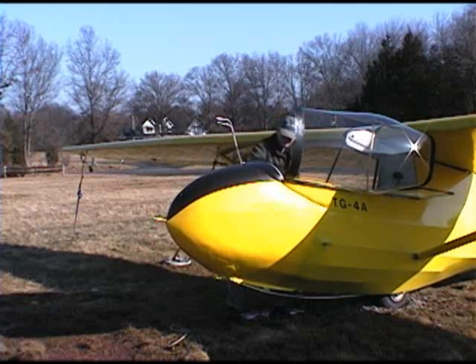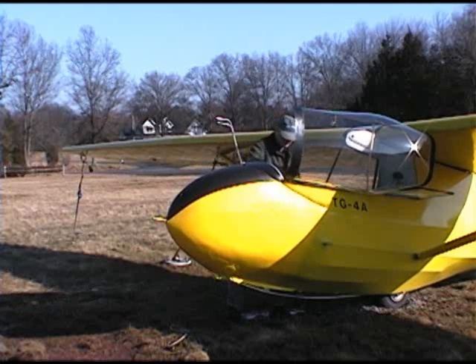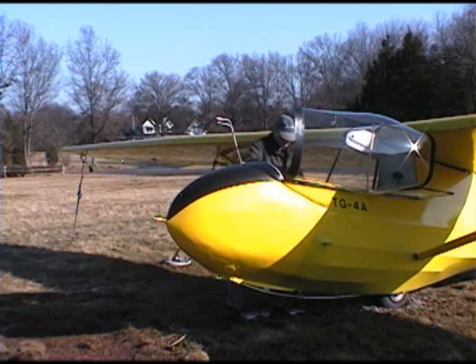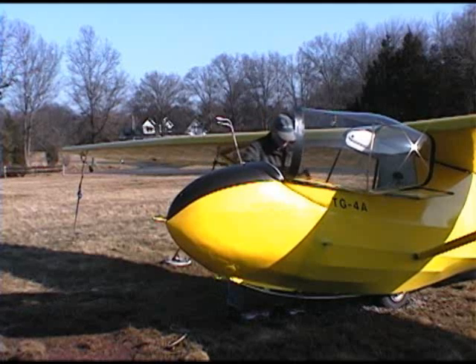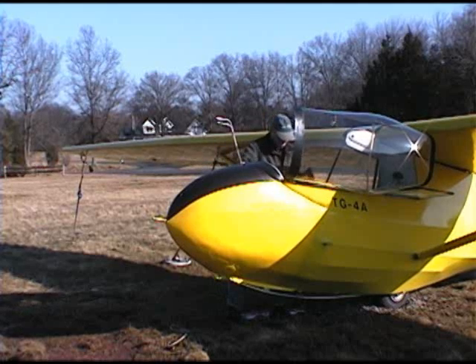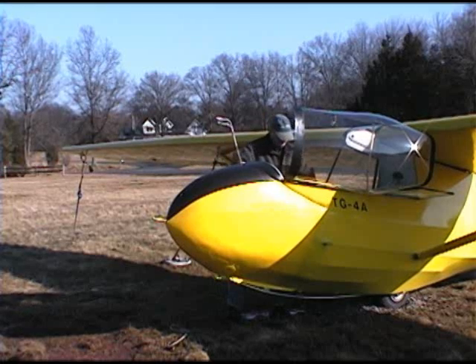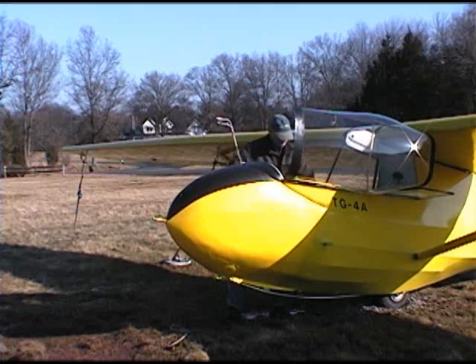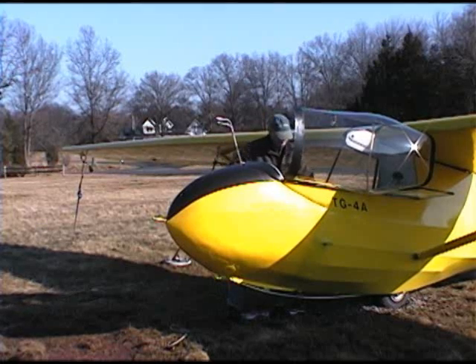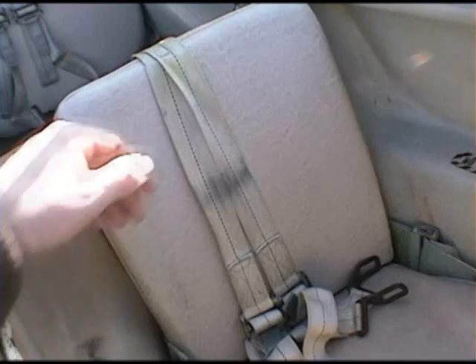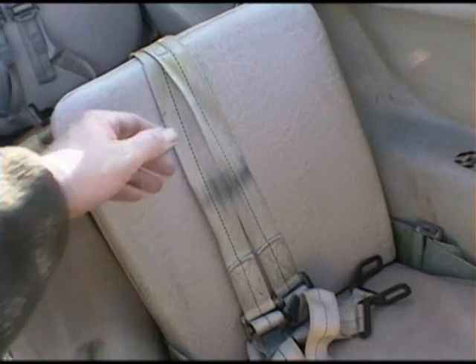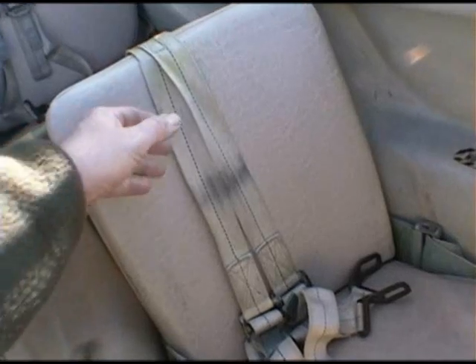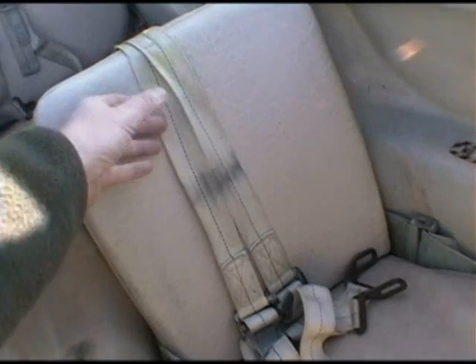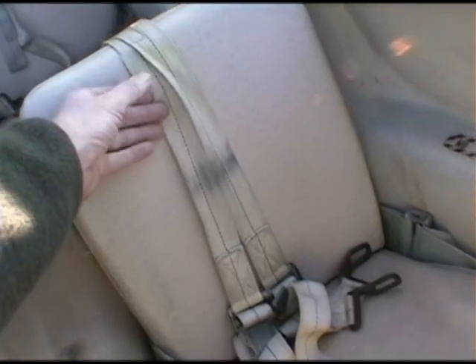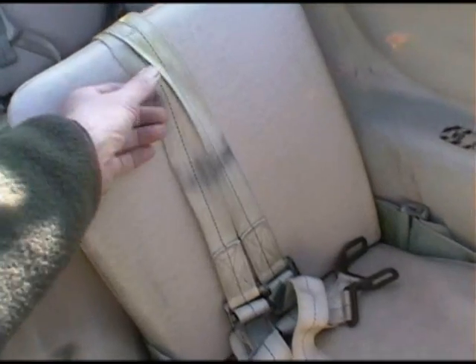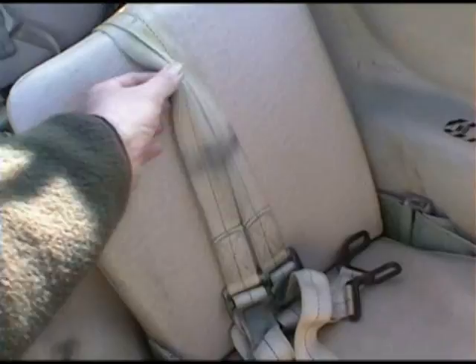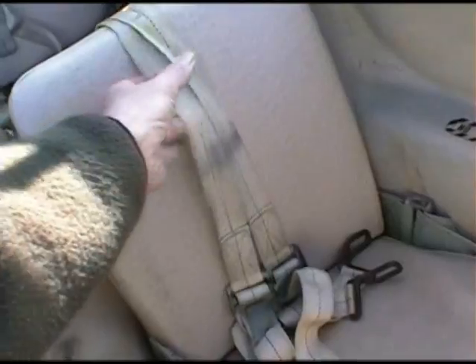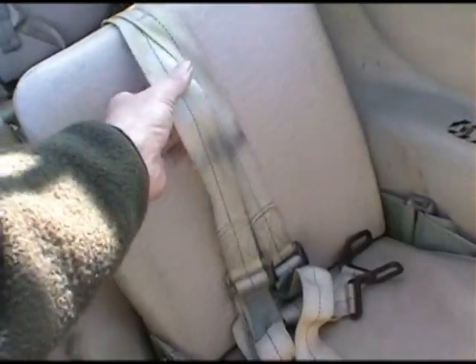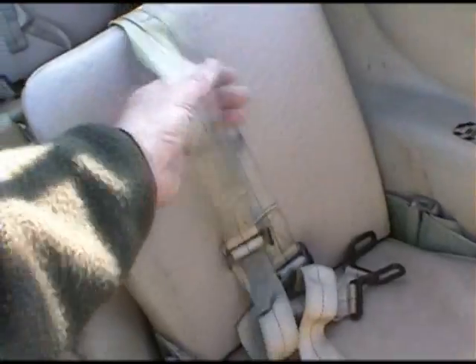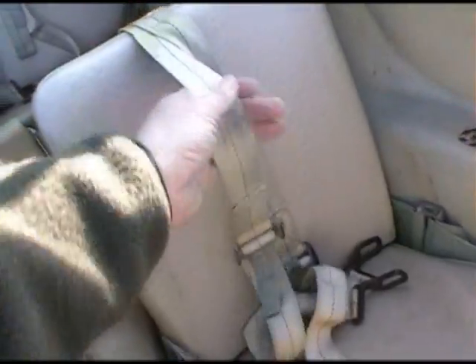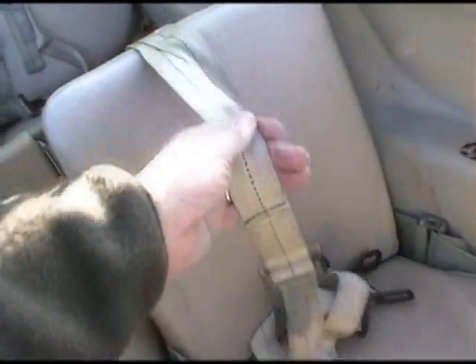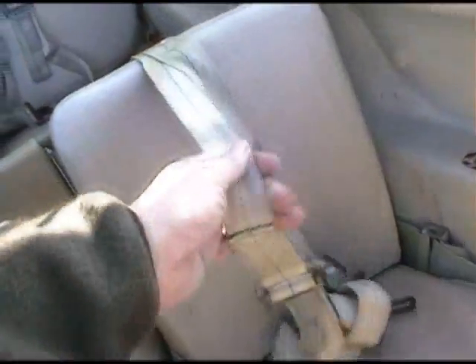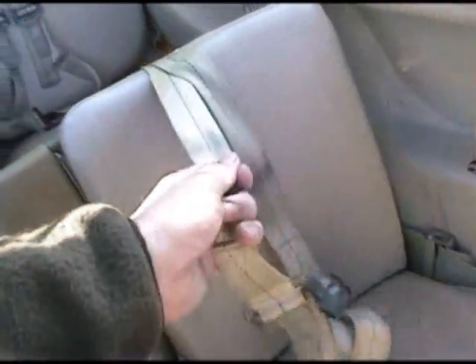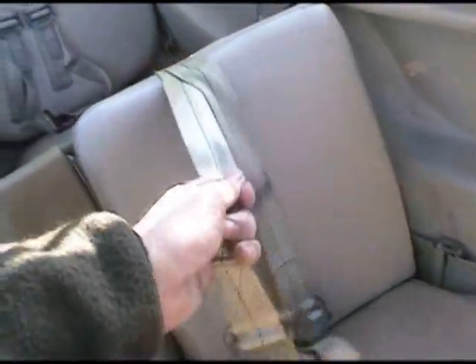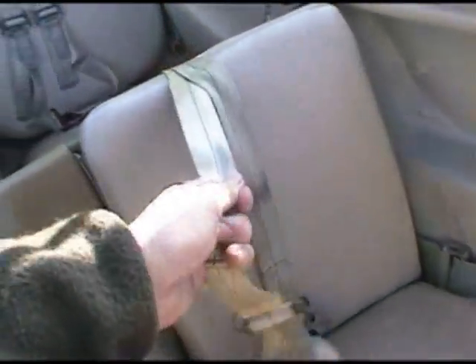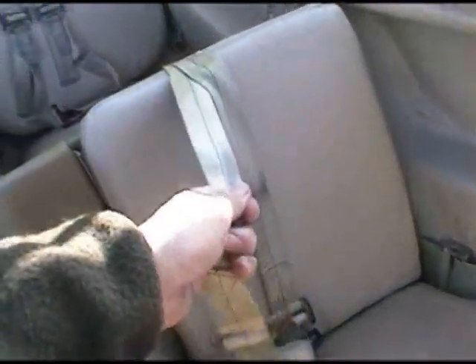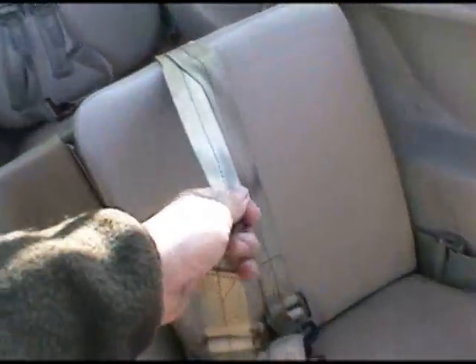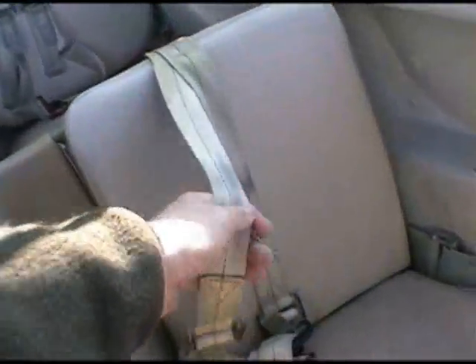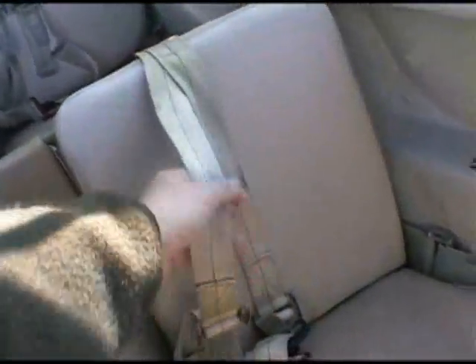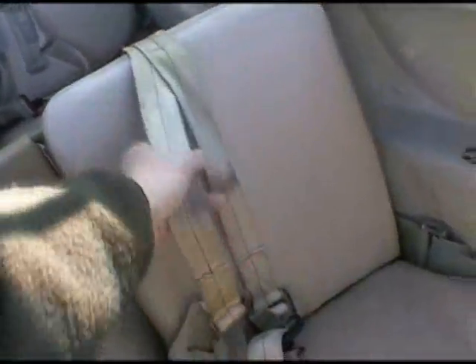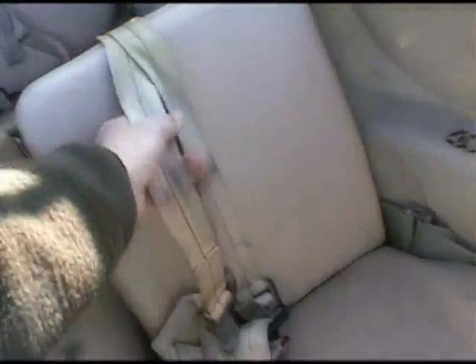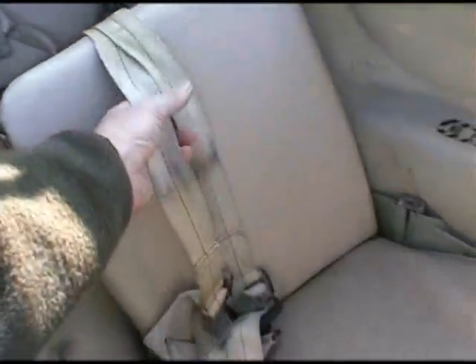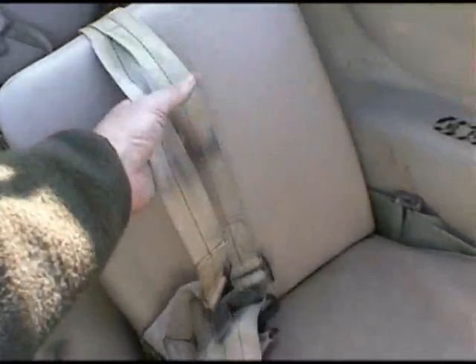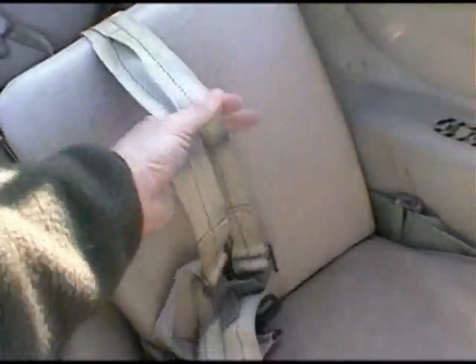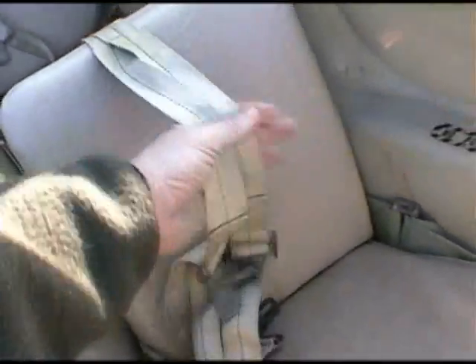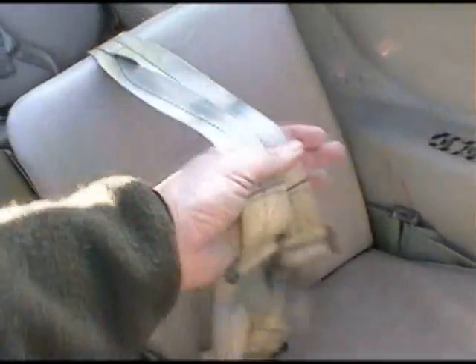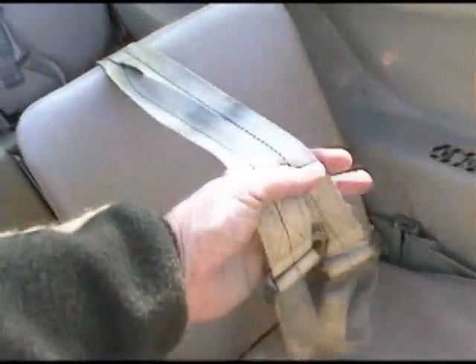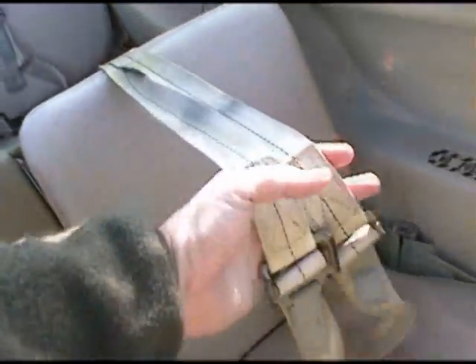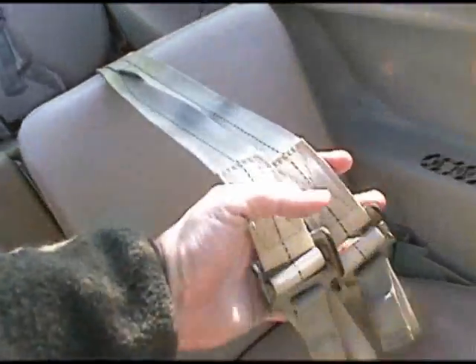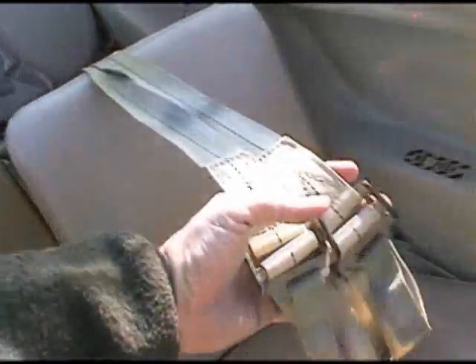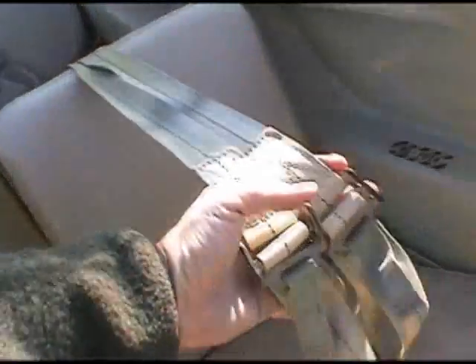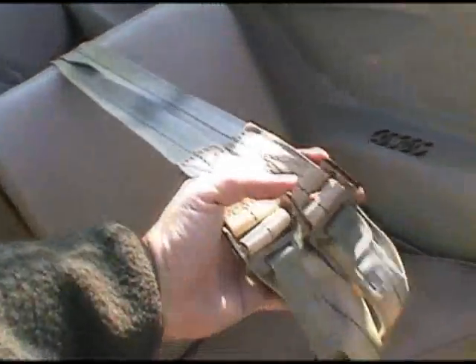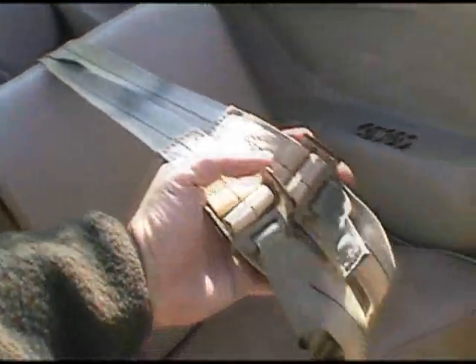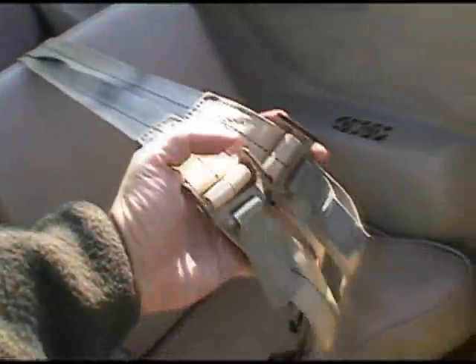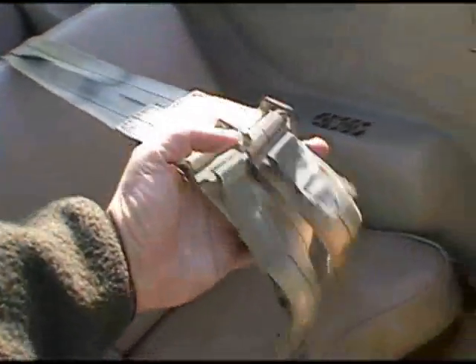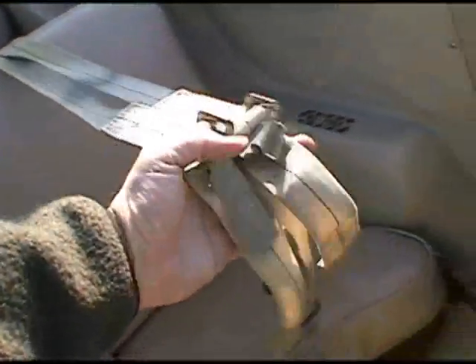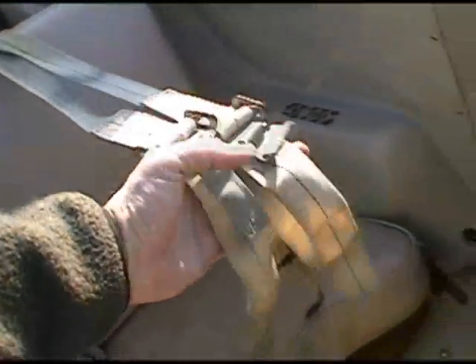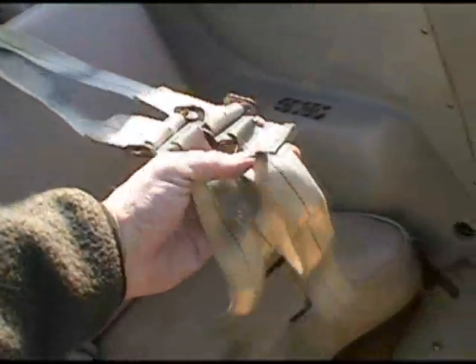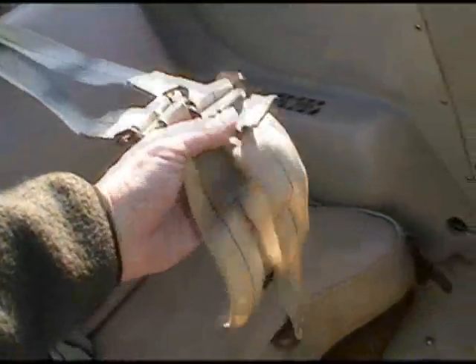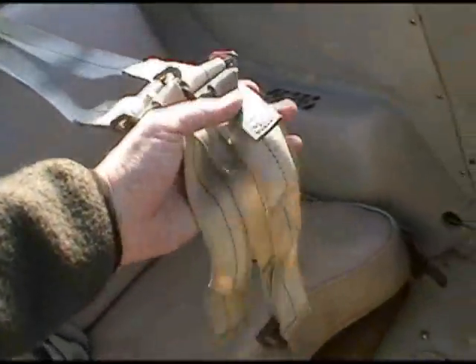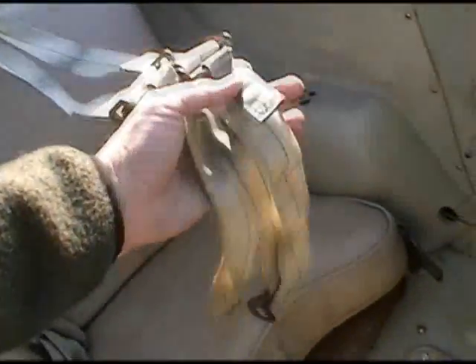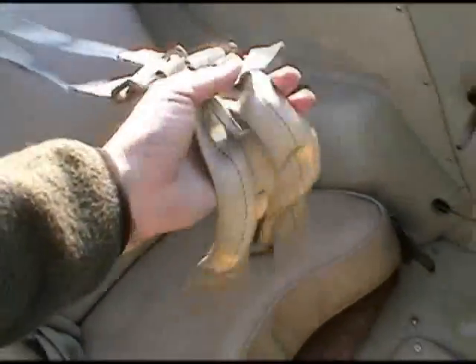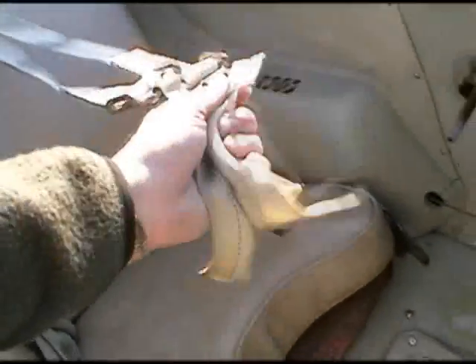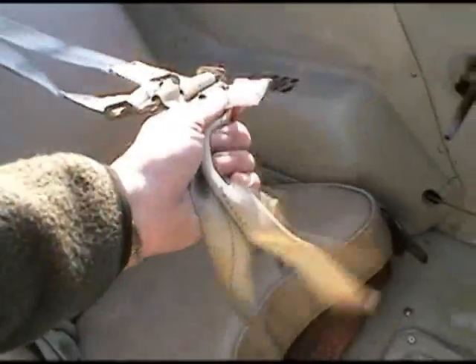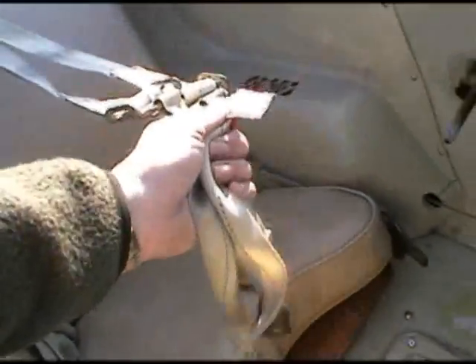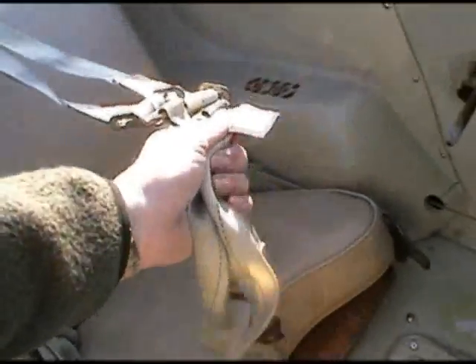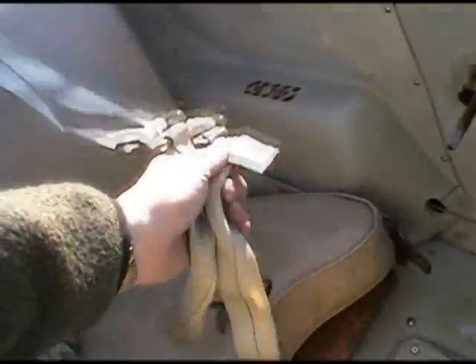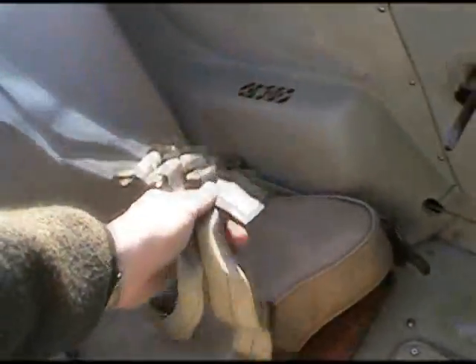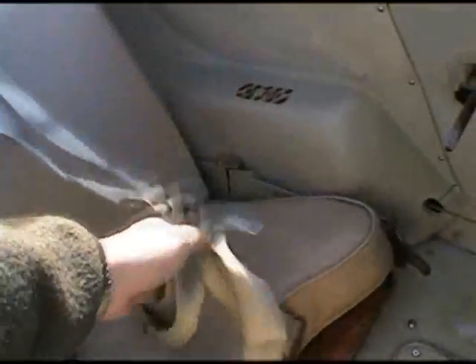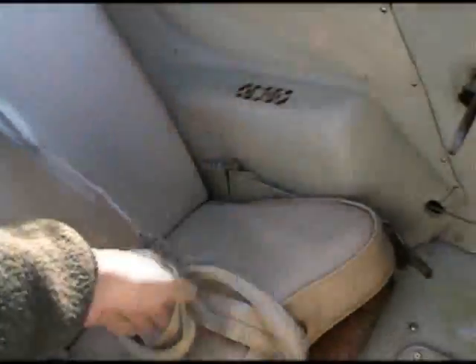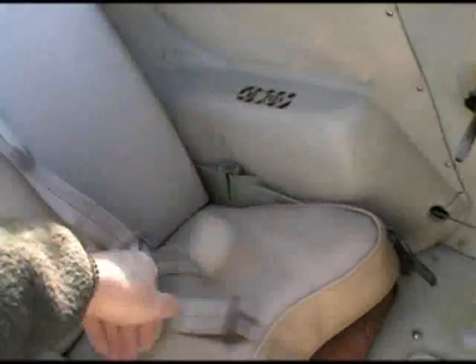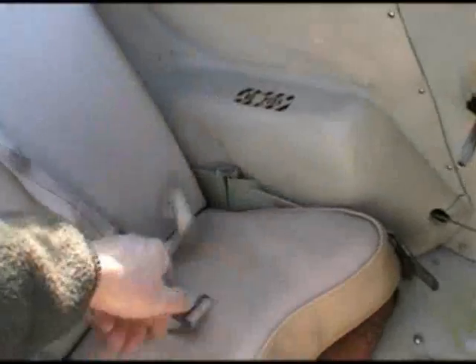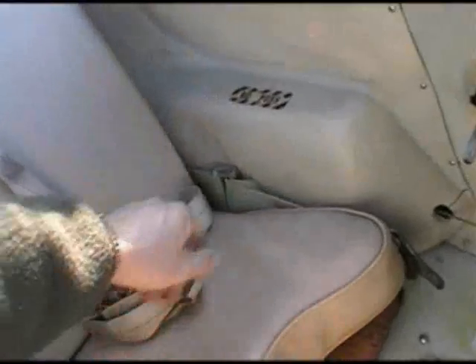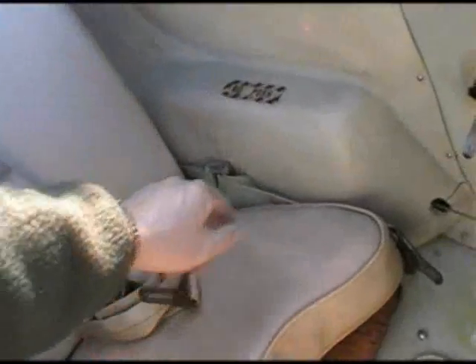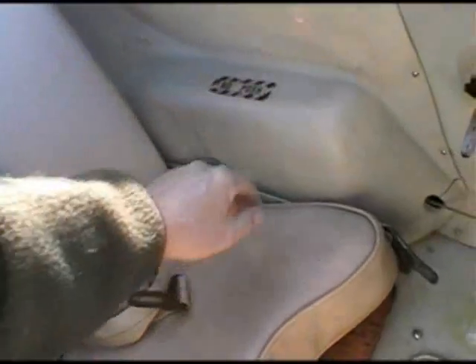Now let's check the front seat seat belts. Check that they're not excessively frayed or worn and that they're attached securely.